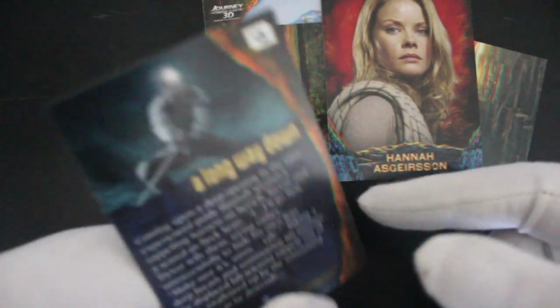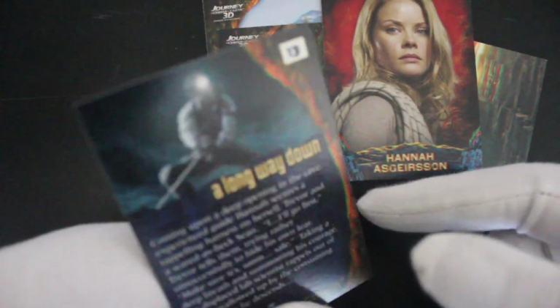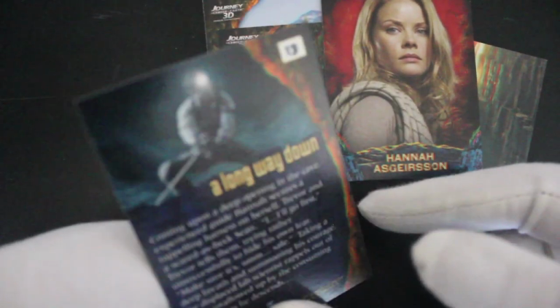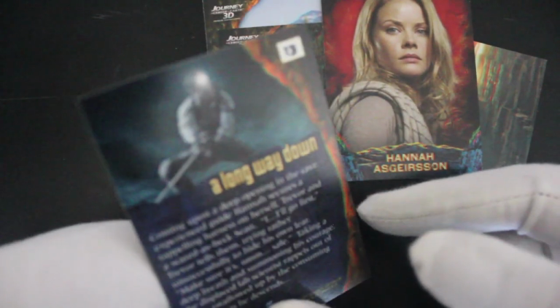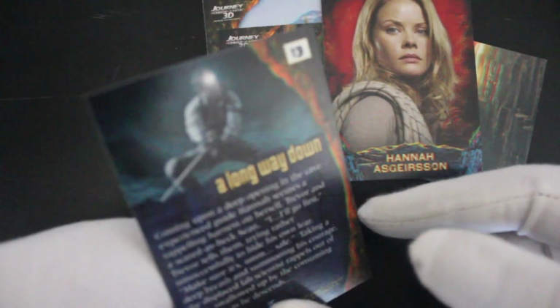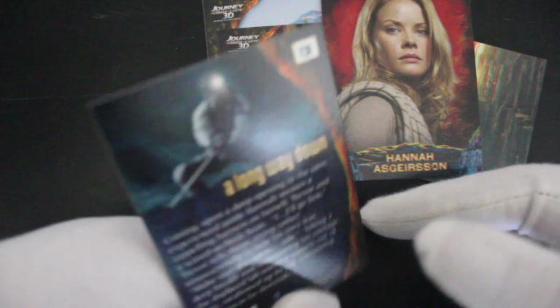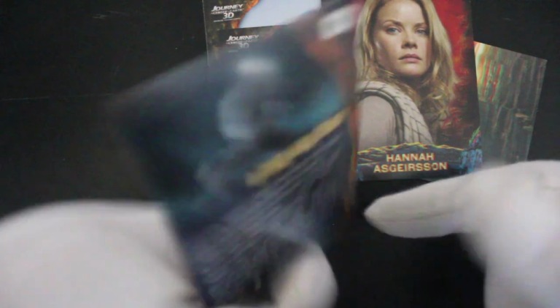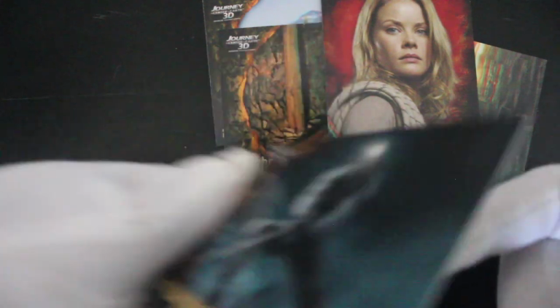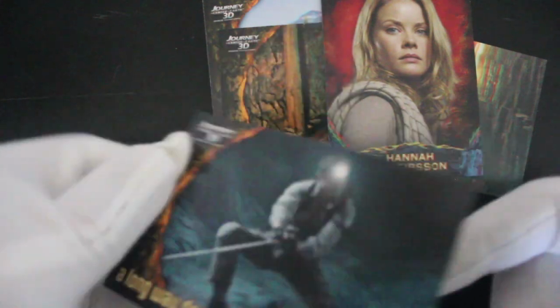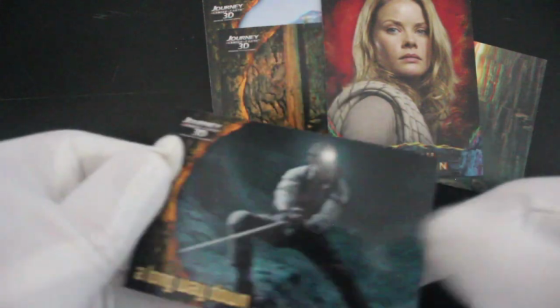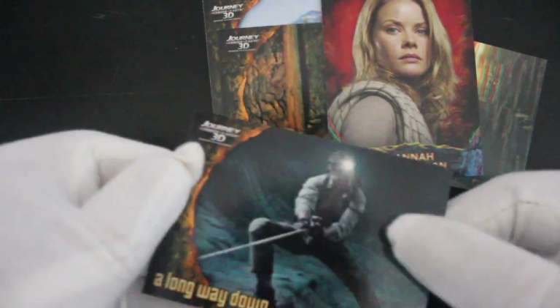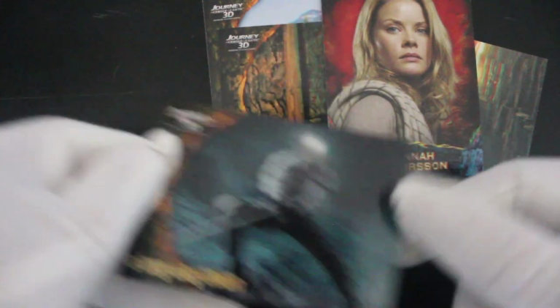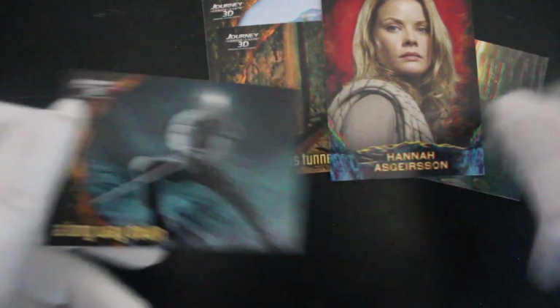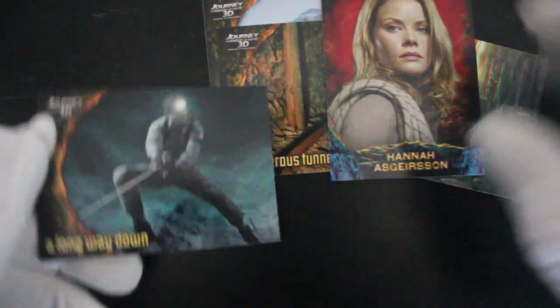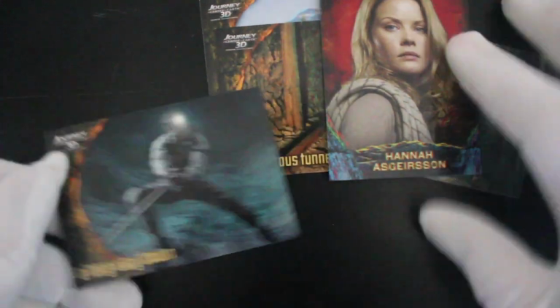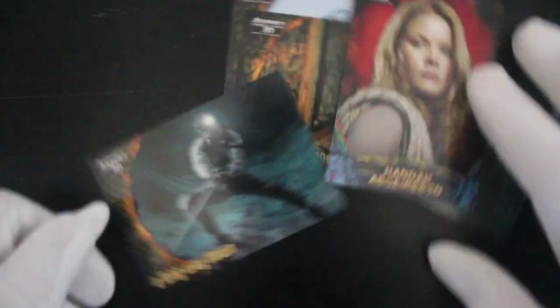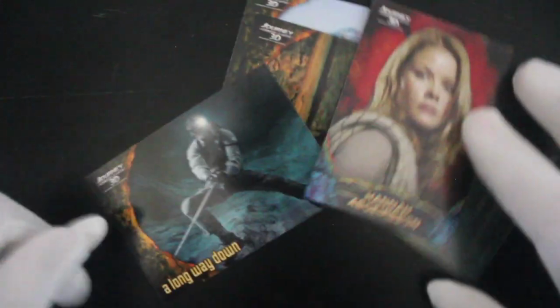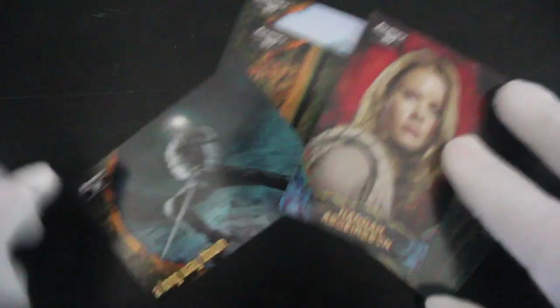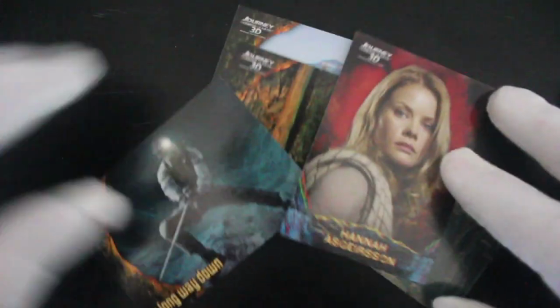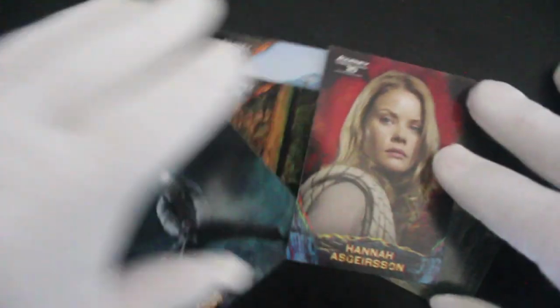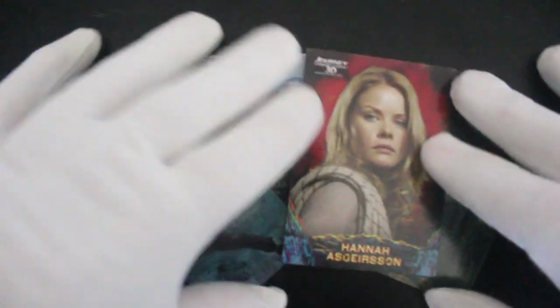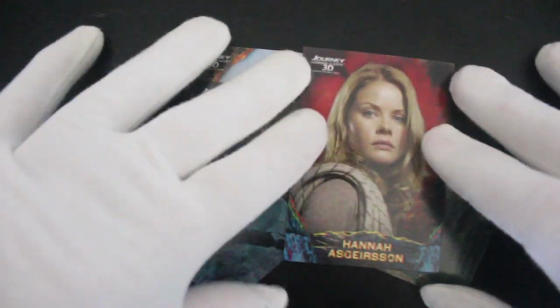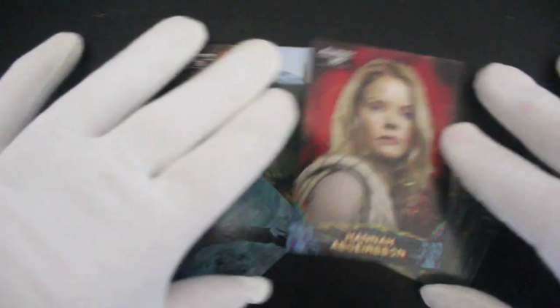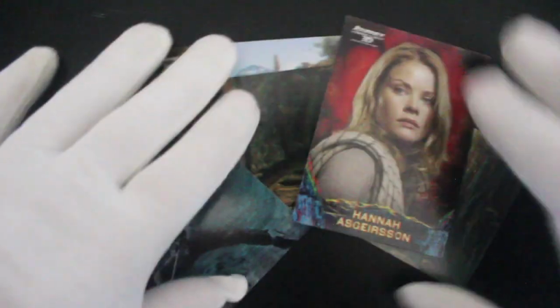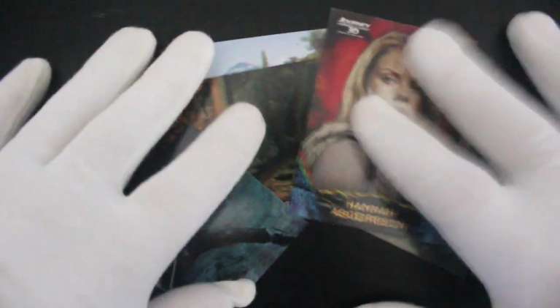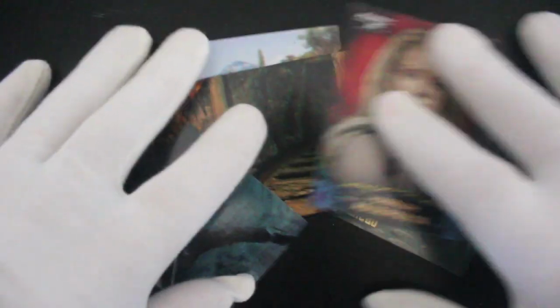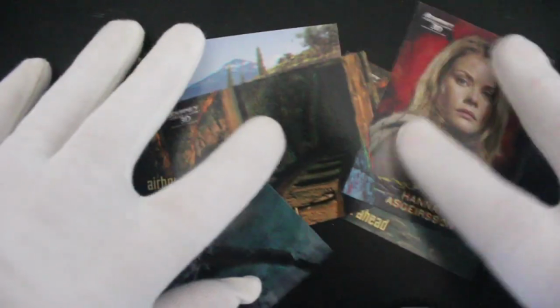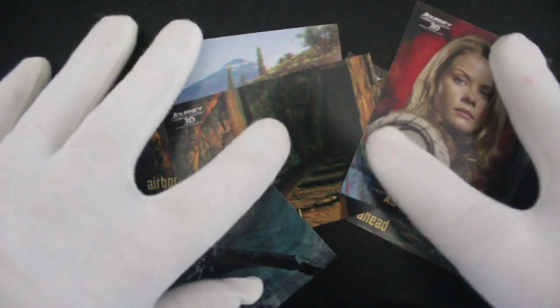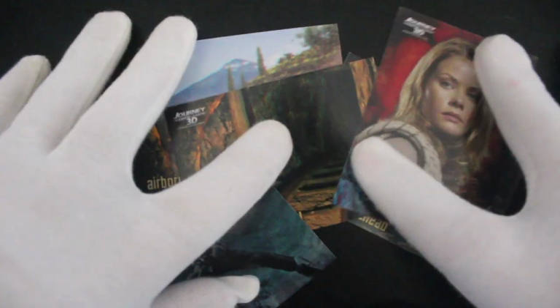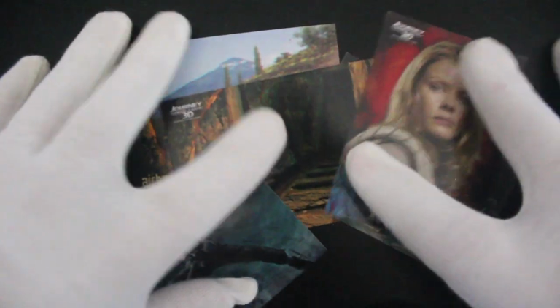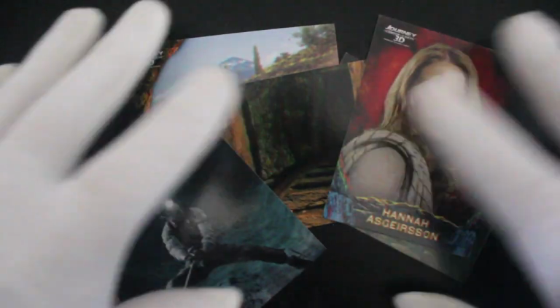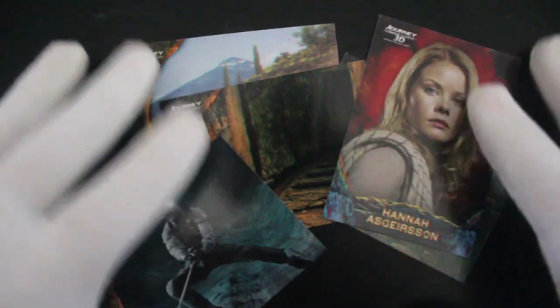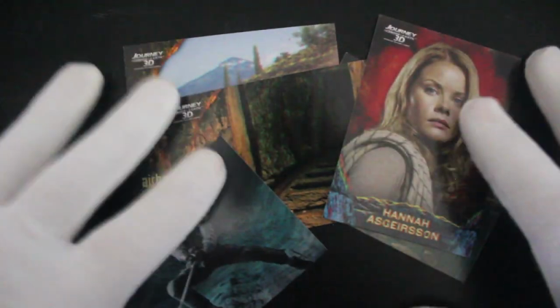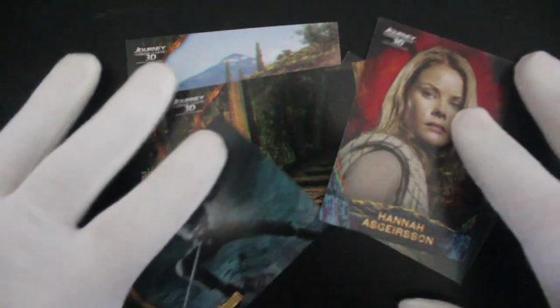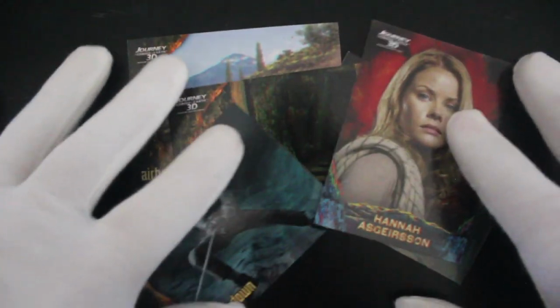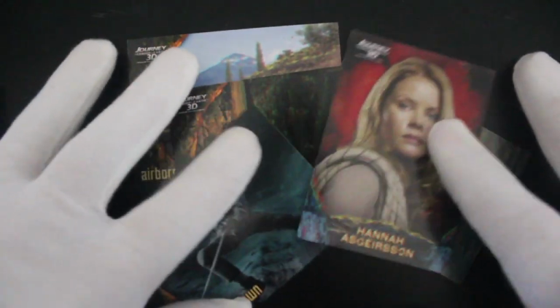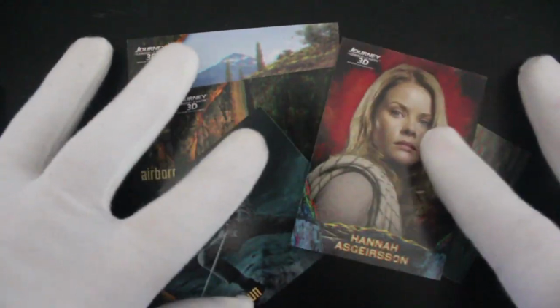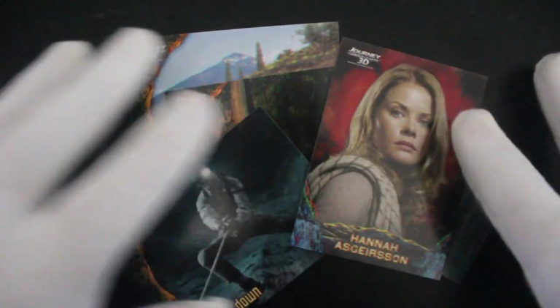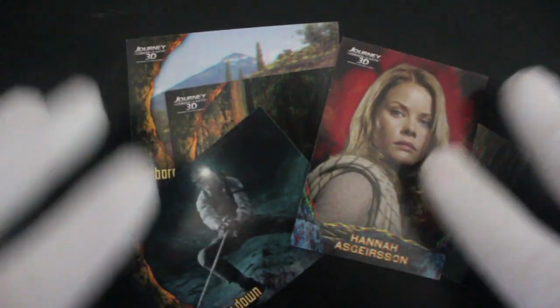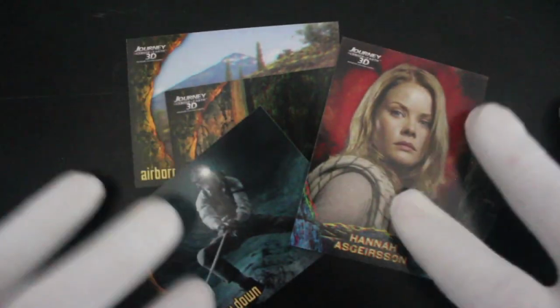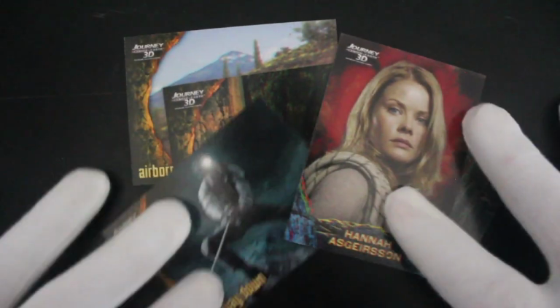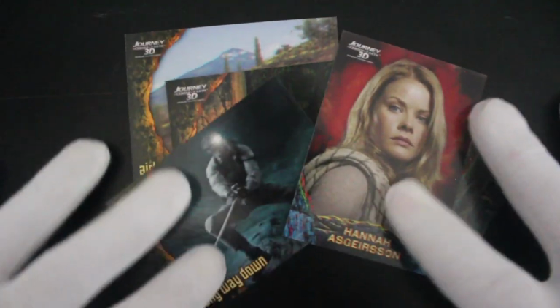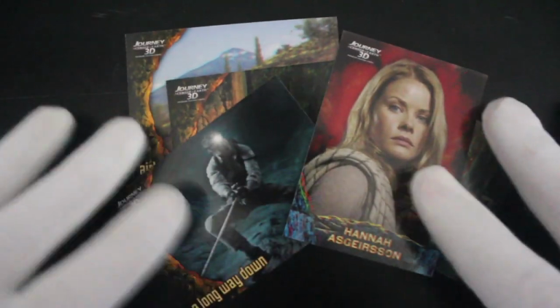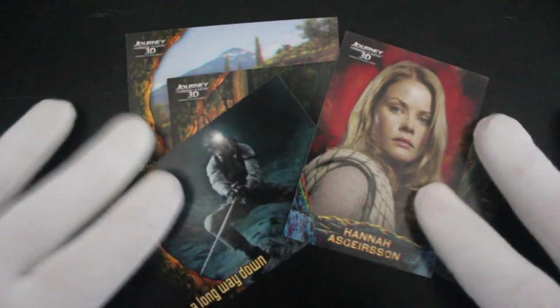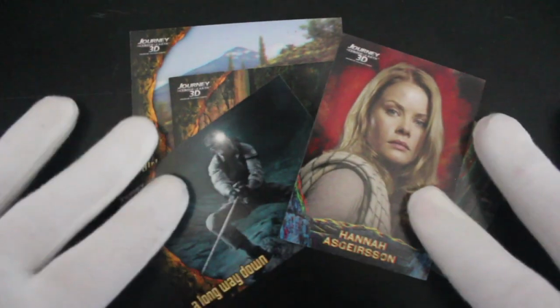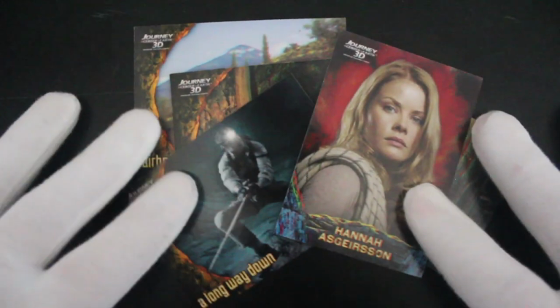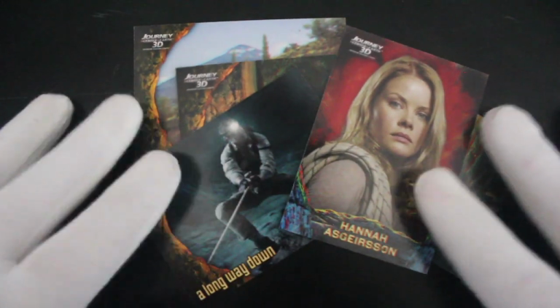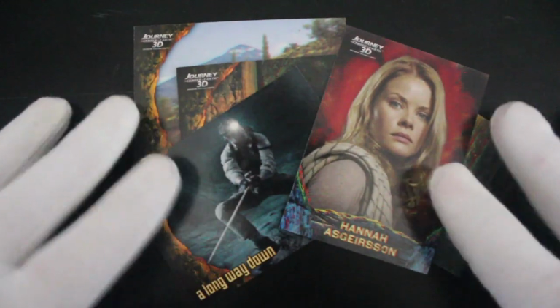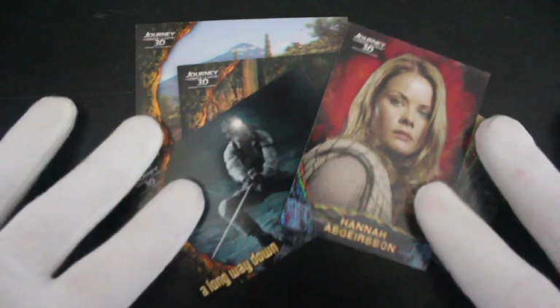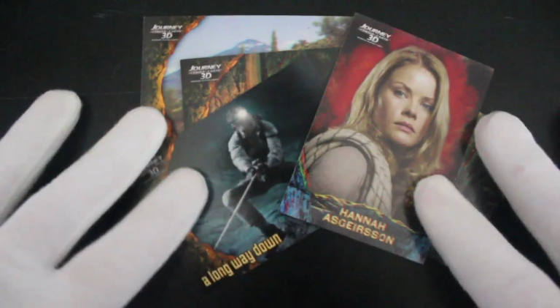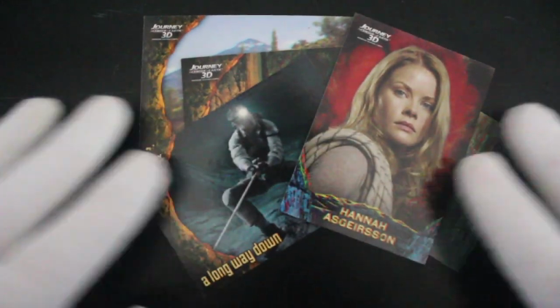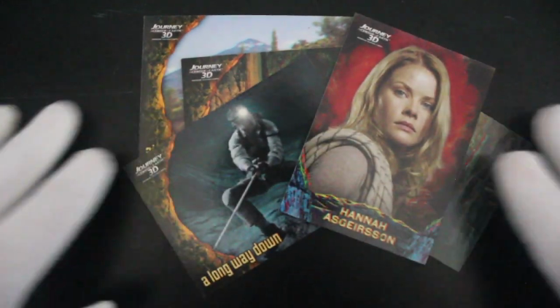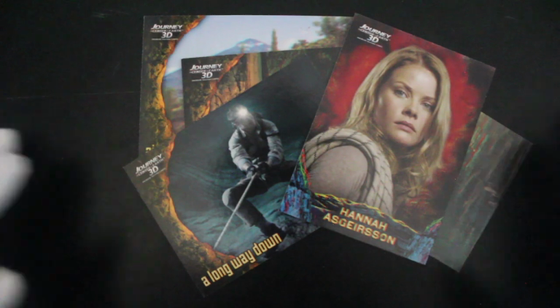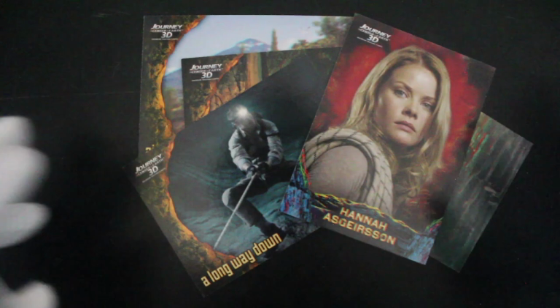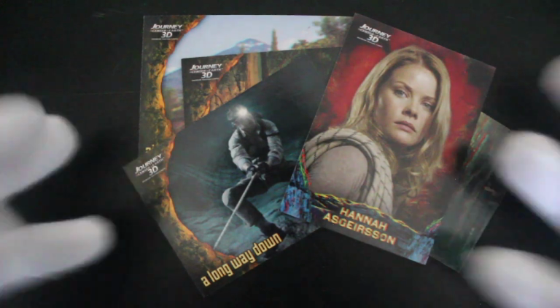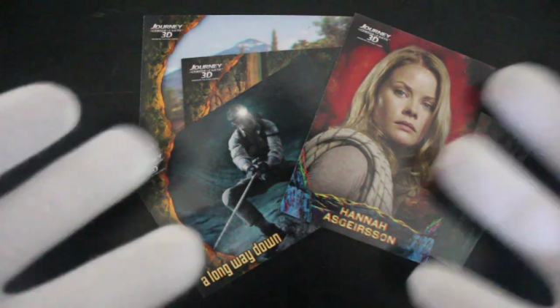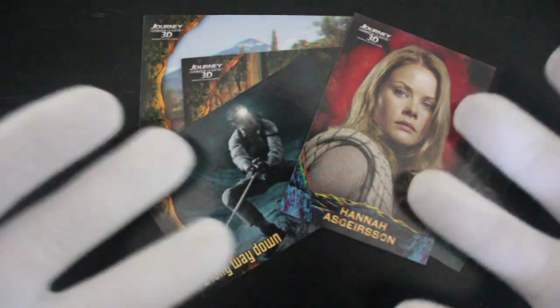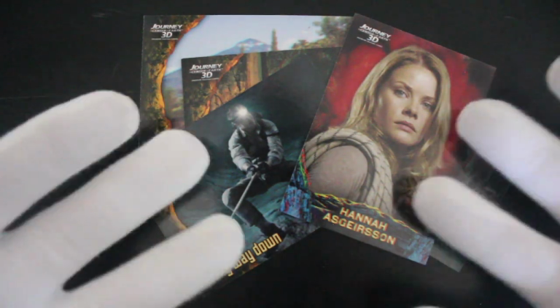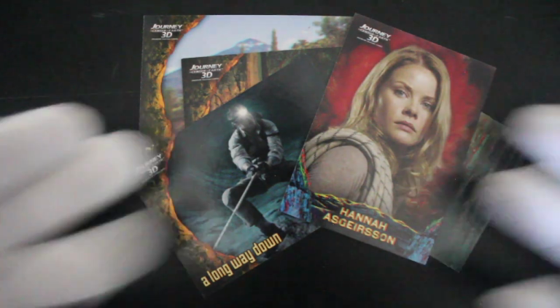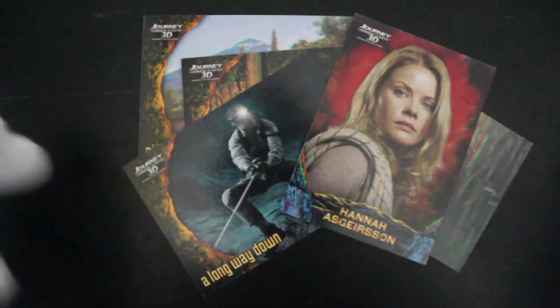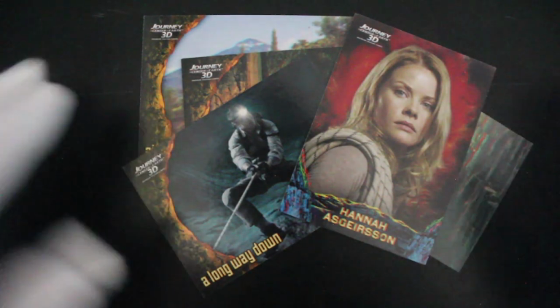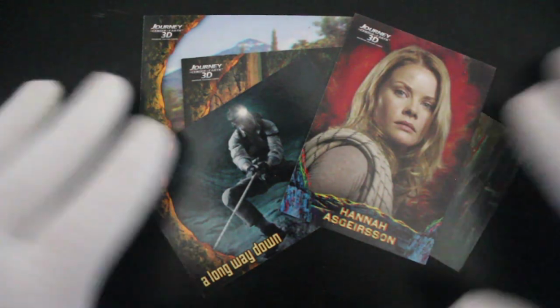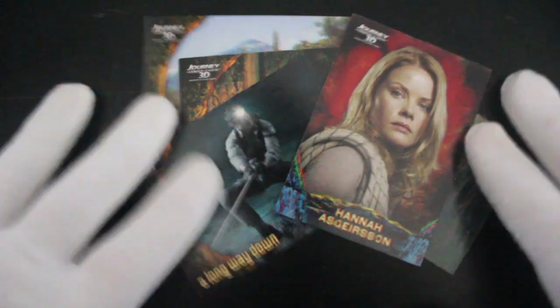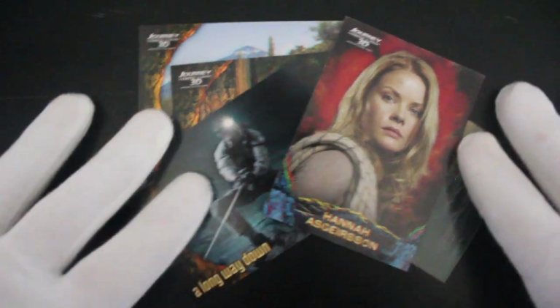So what can I say about this set? Don't get it if you don't have any 3D glasses, basically, because you'll end up stuck like me.